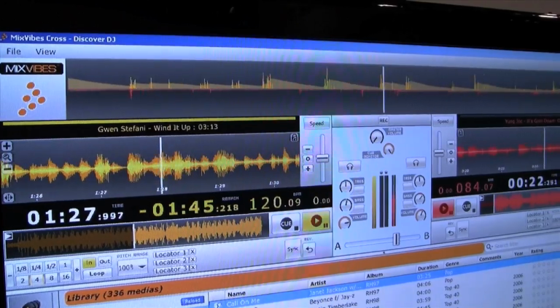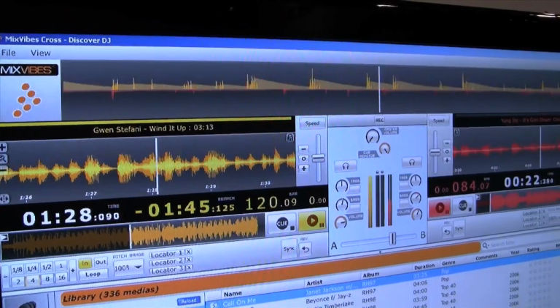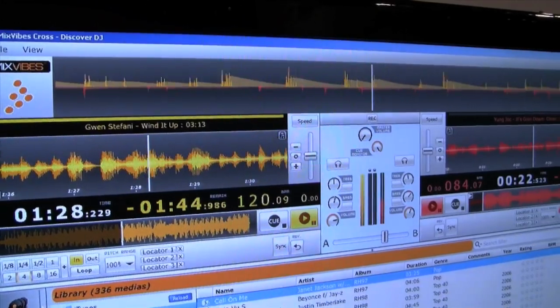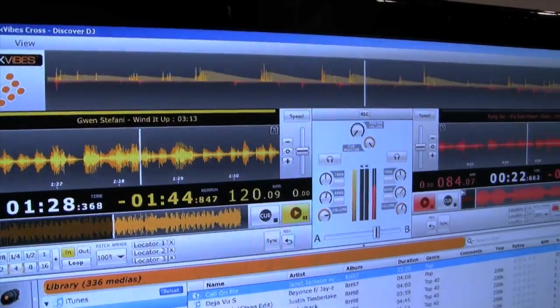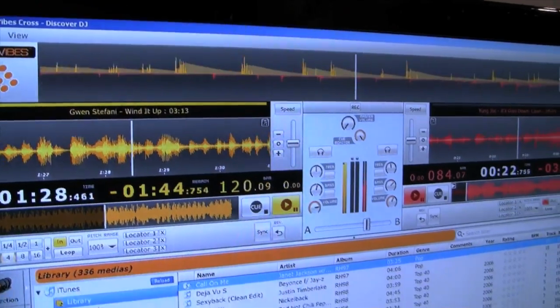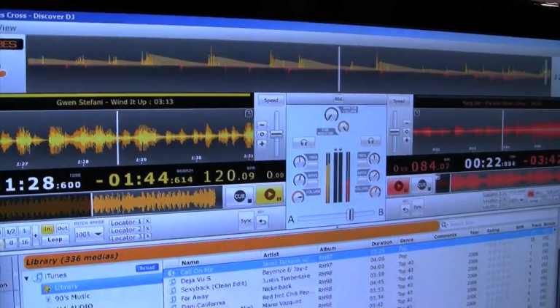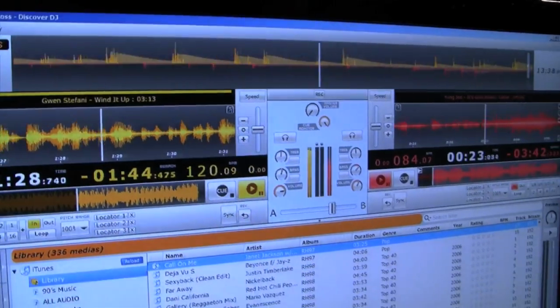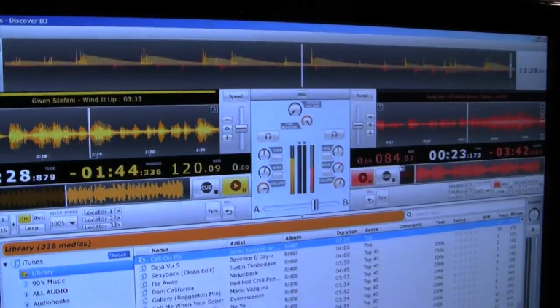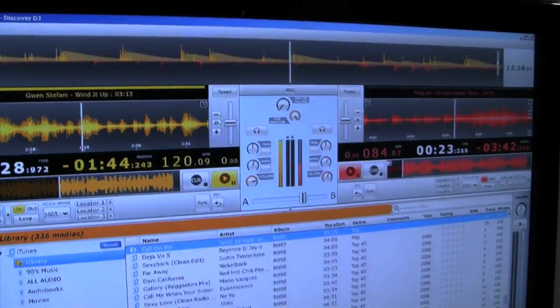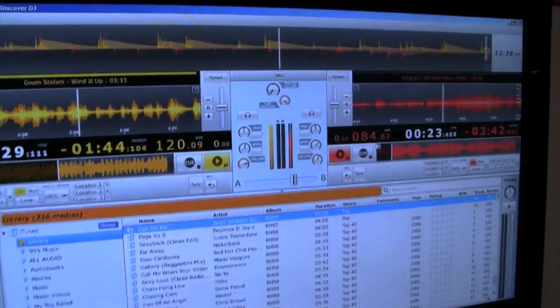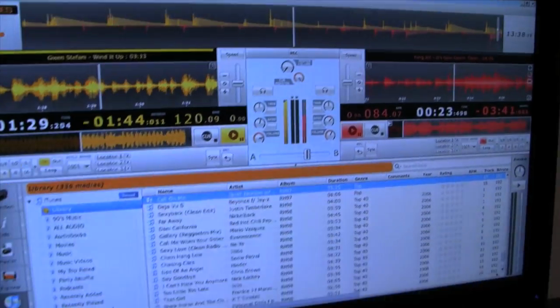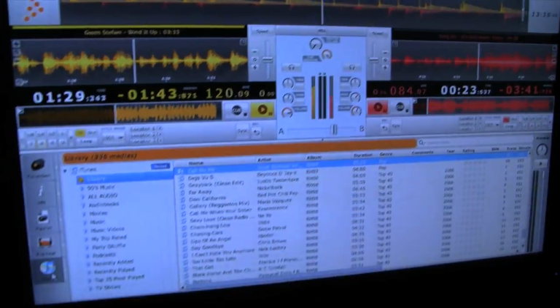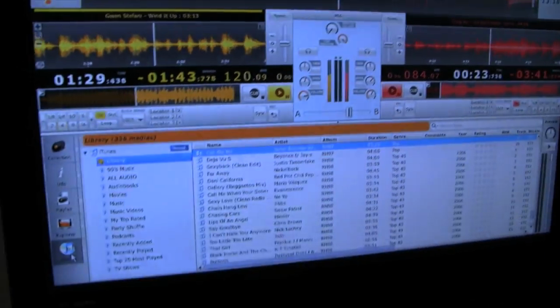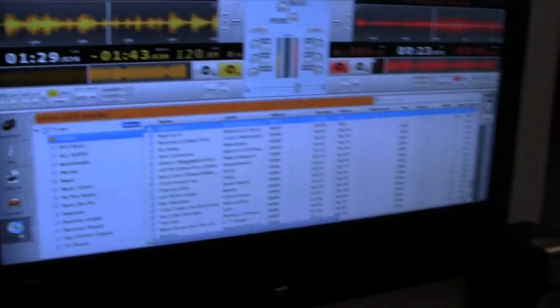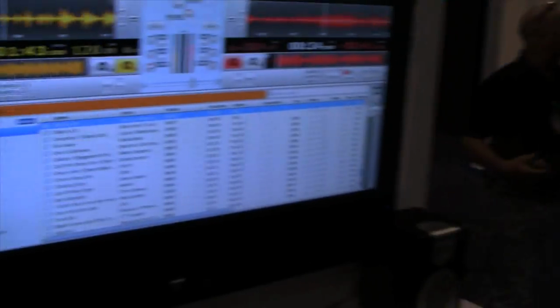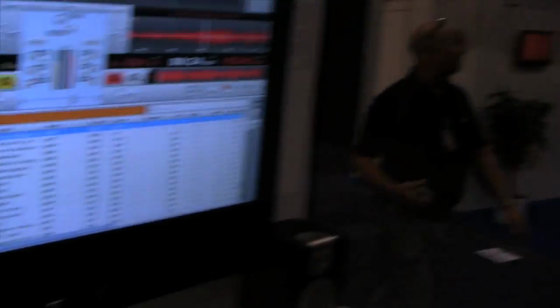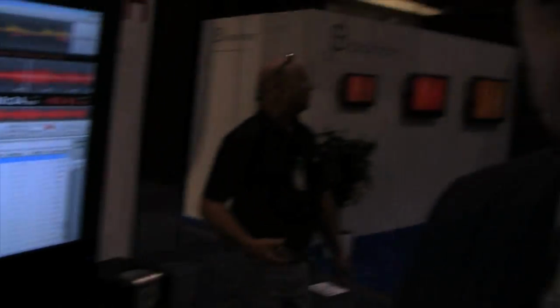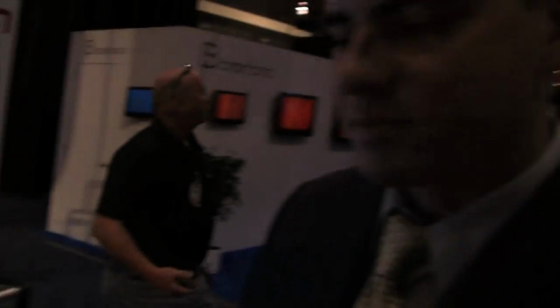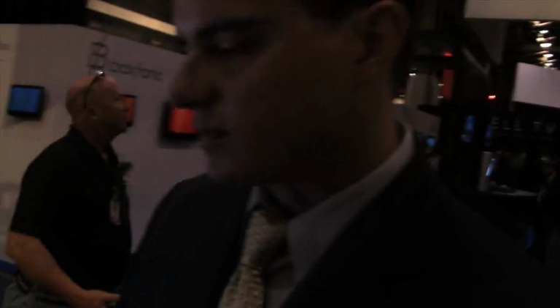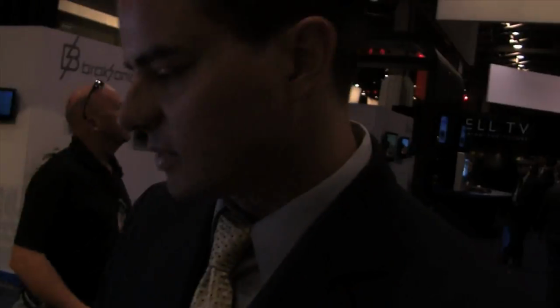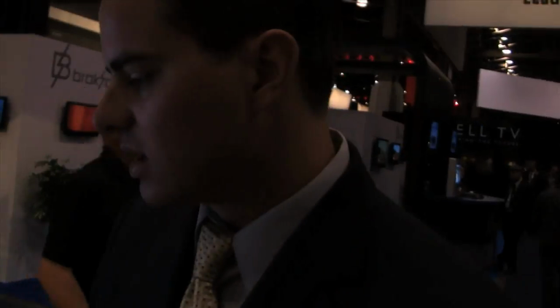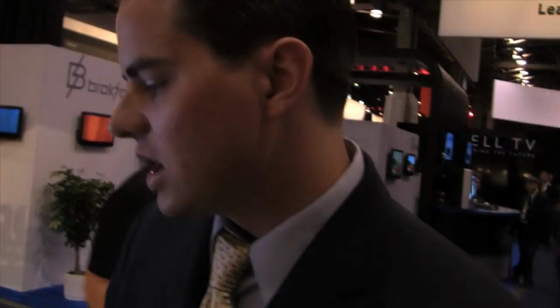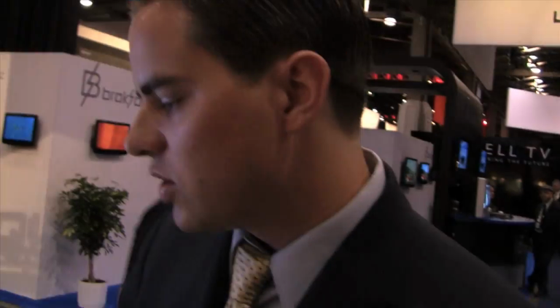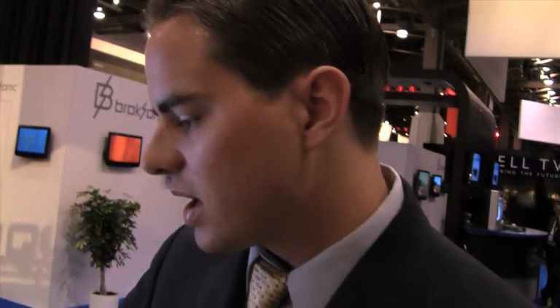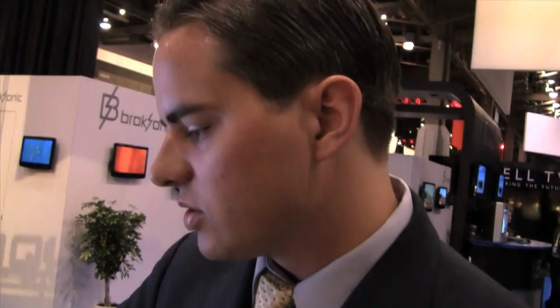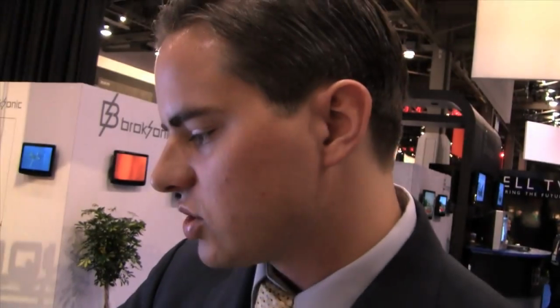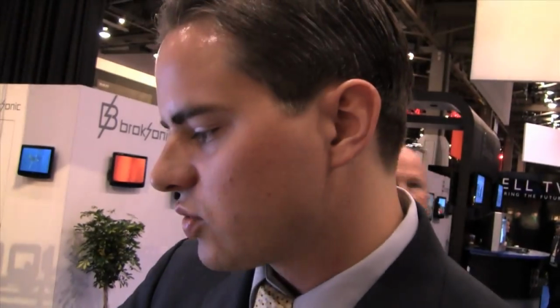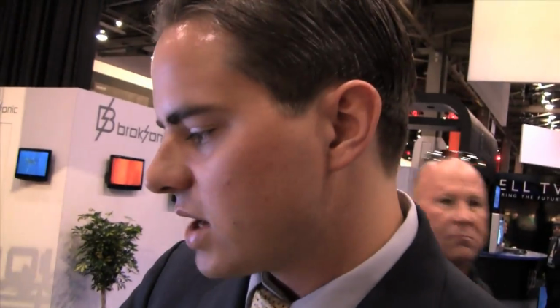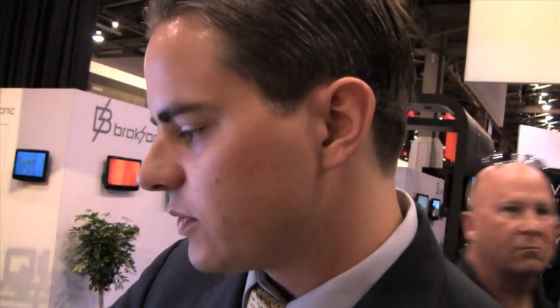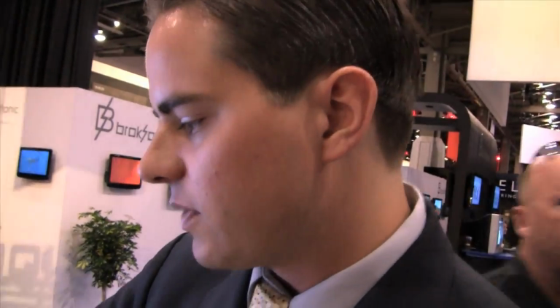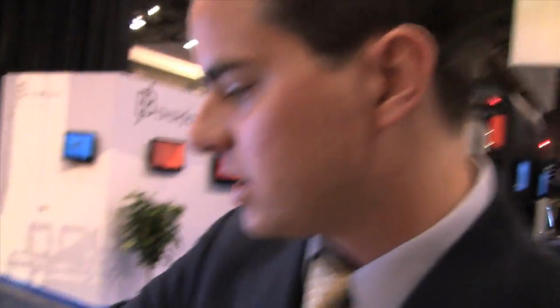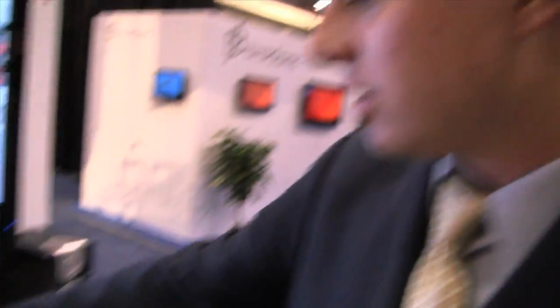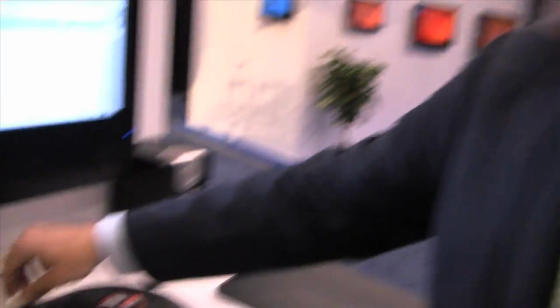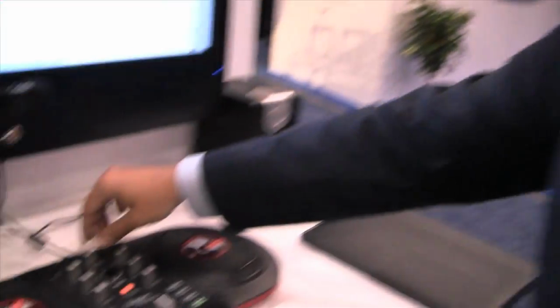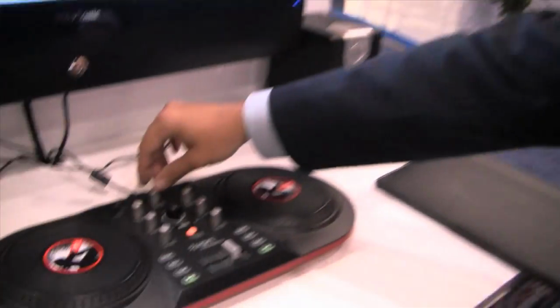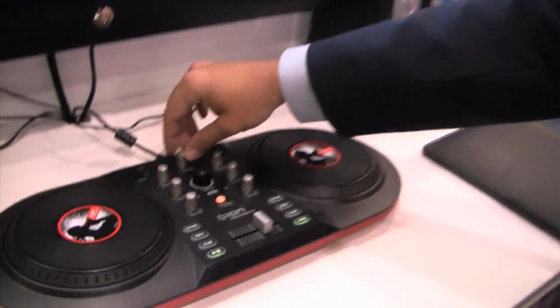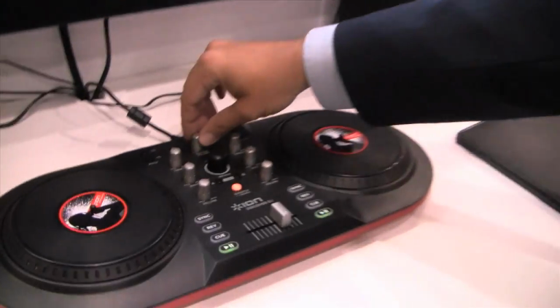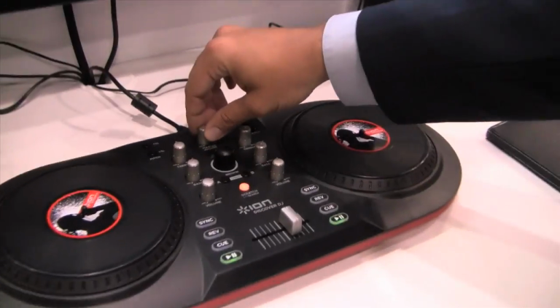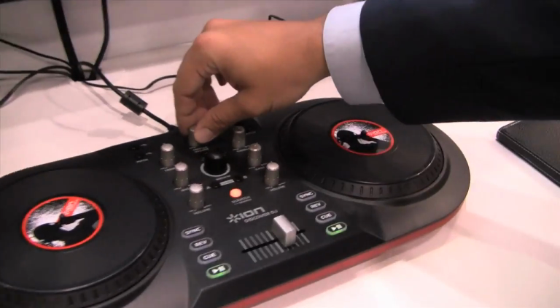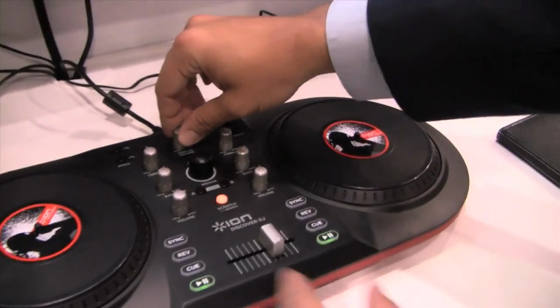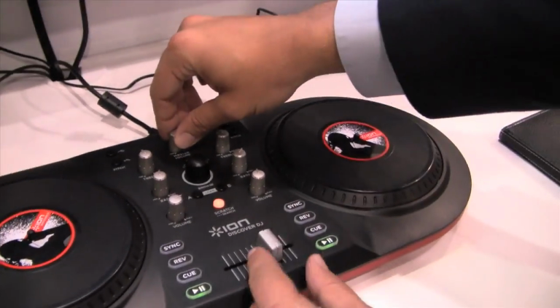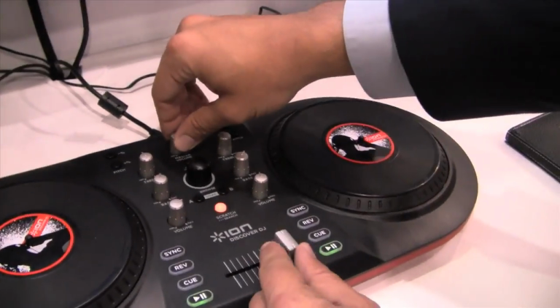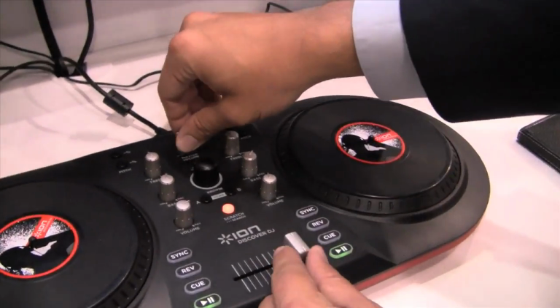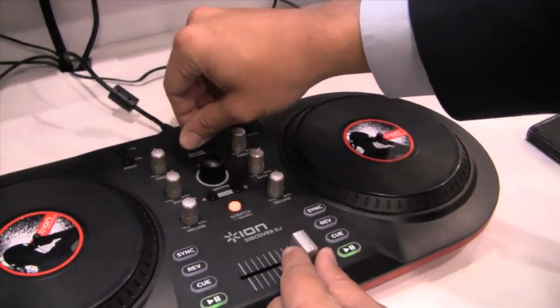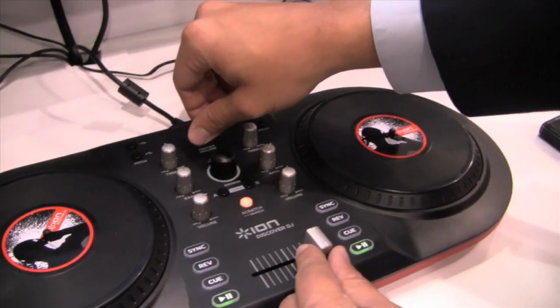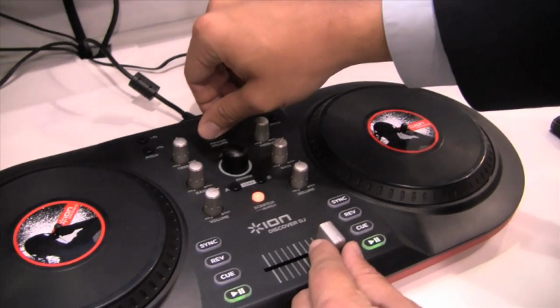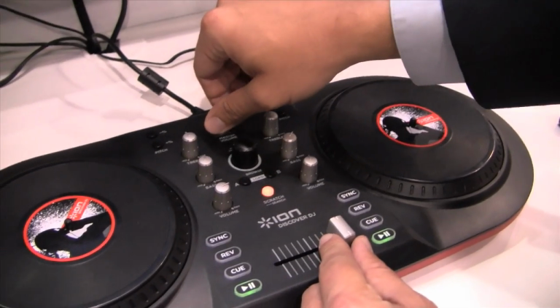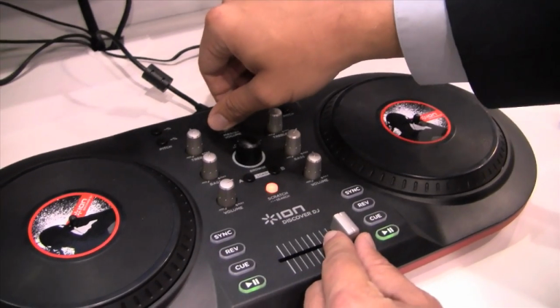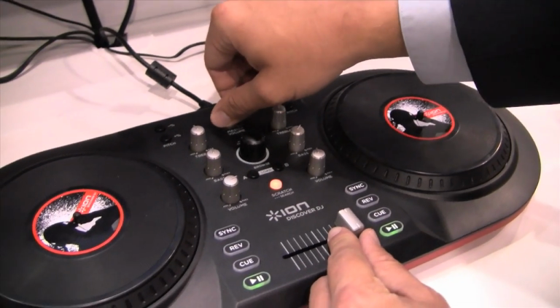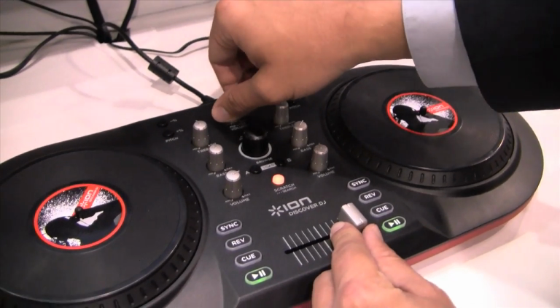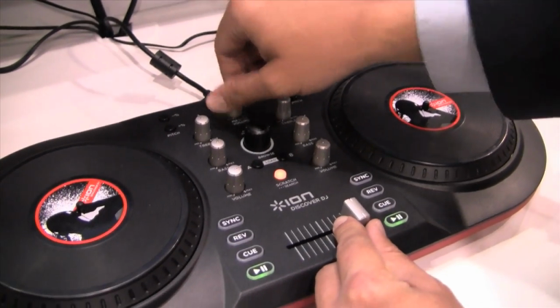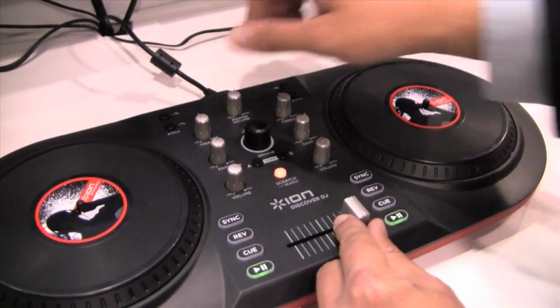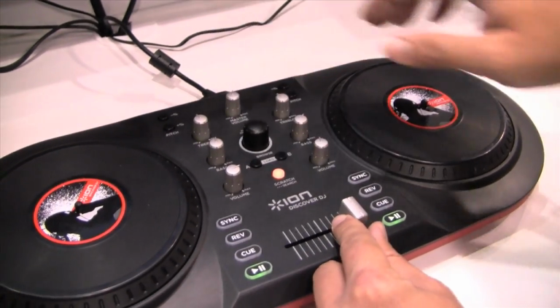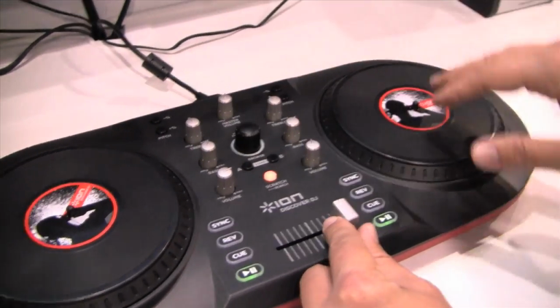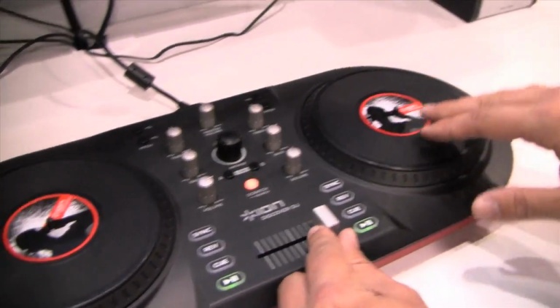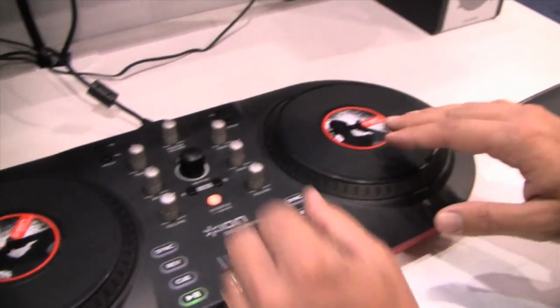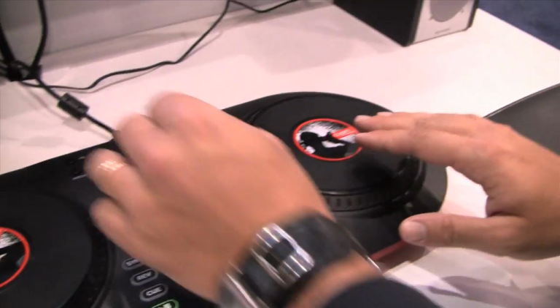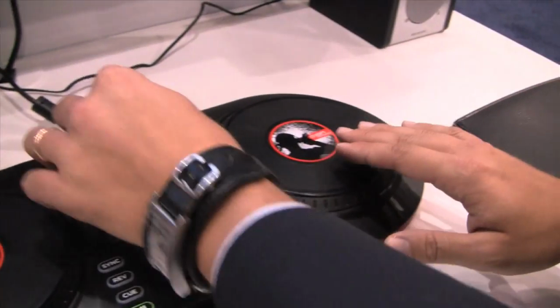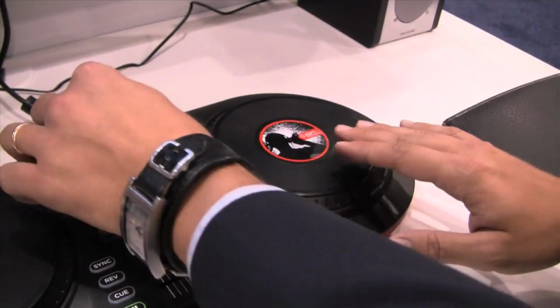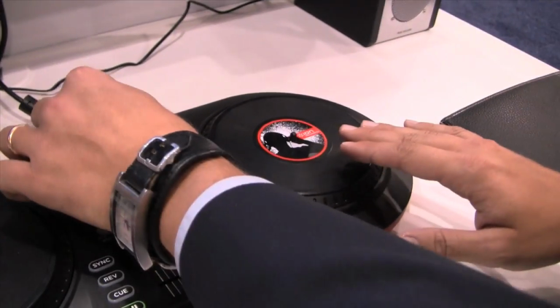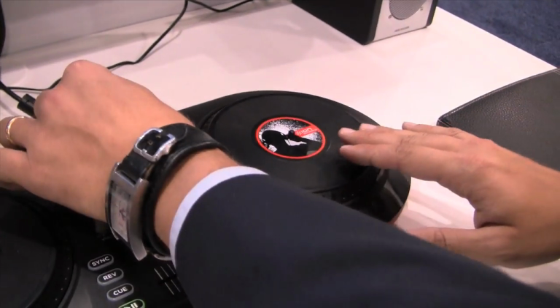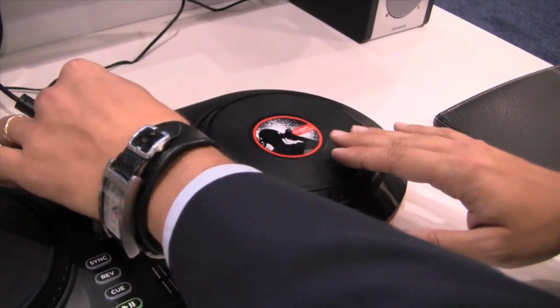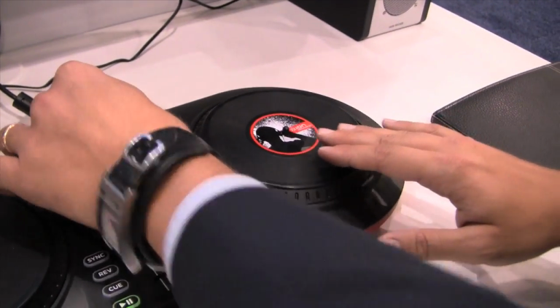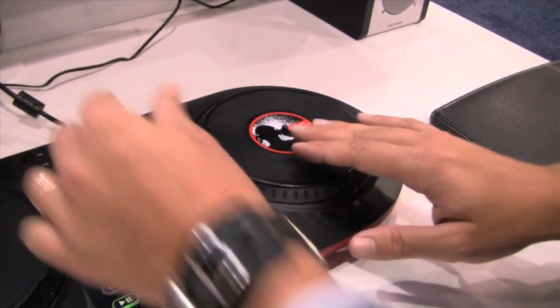That's pretty cool. Can you scratch with this as well? Yeah, you can. There's a scratch effect here. So if I have a song playing, I can just stop the song.